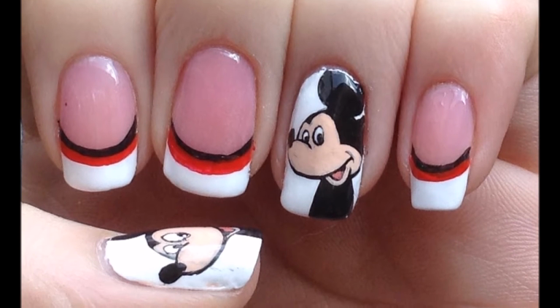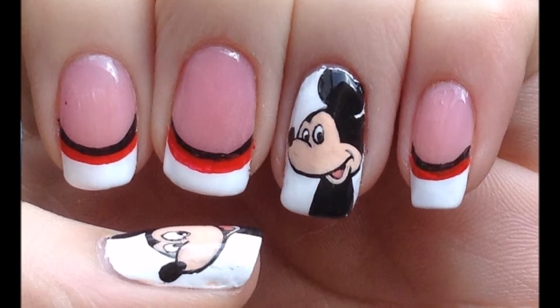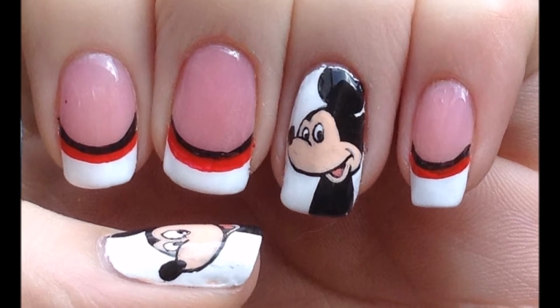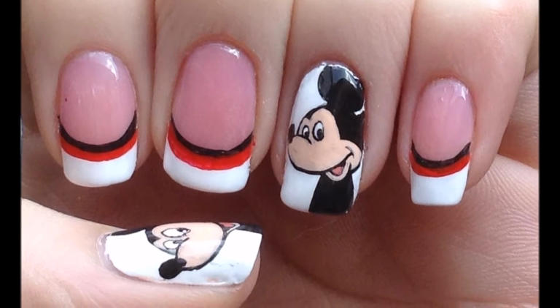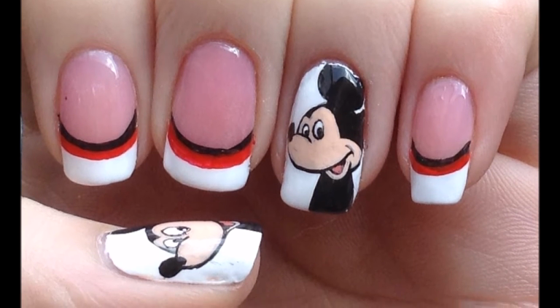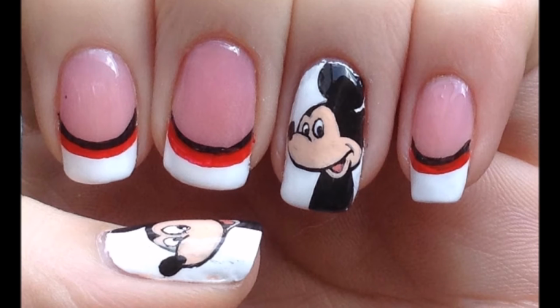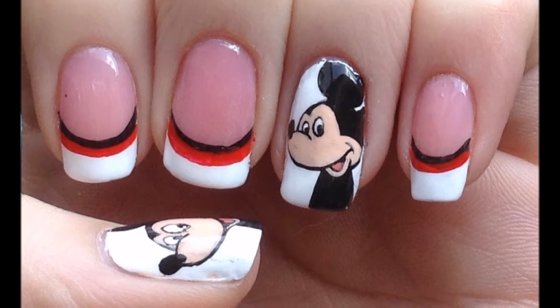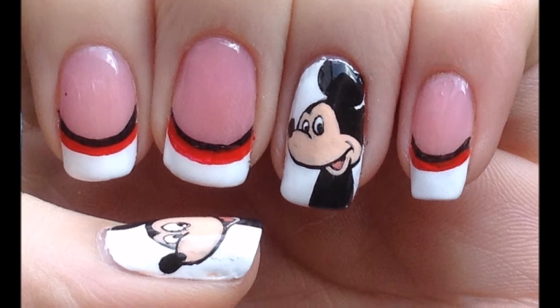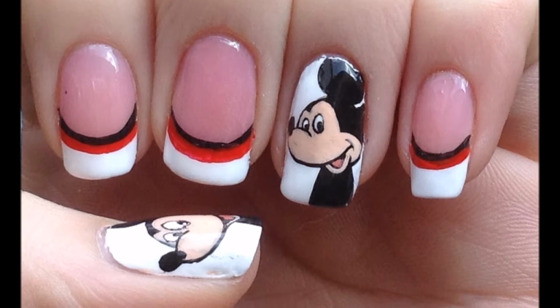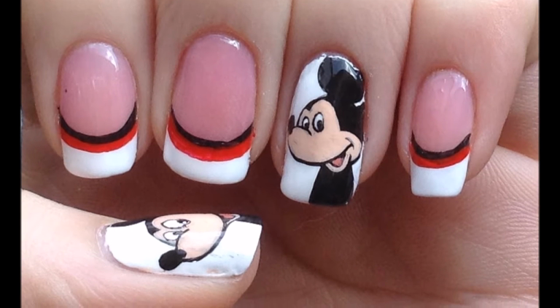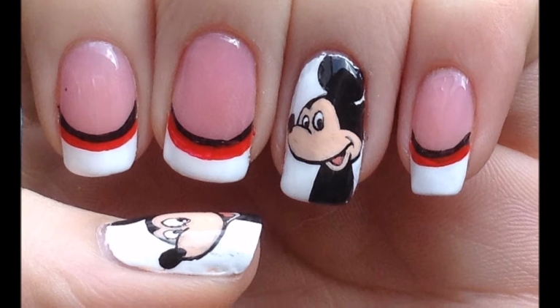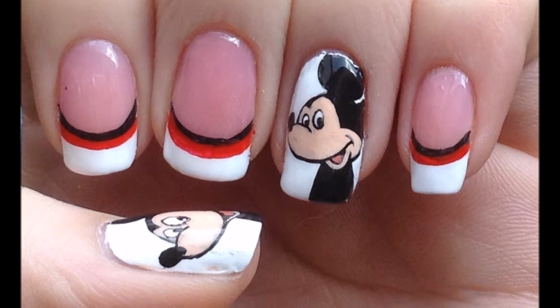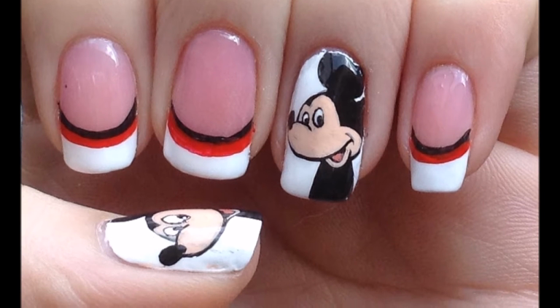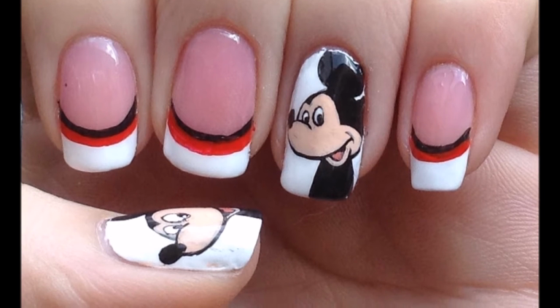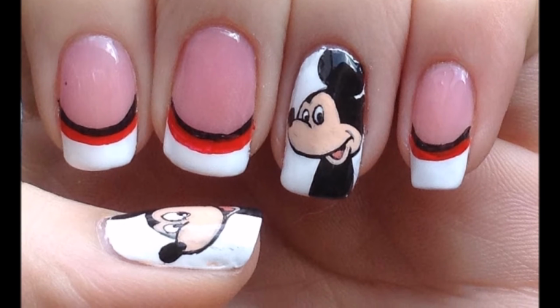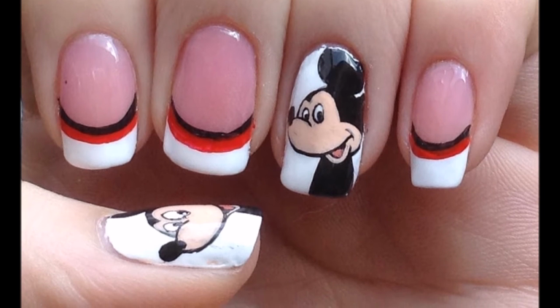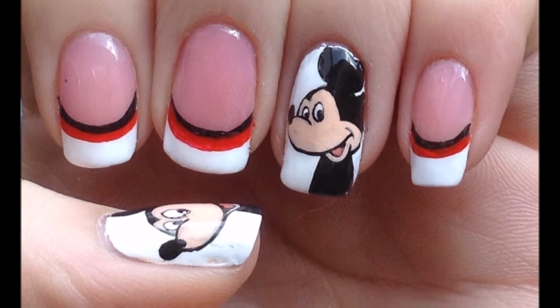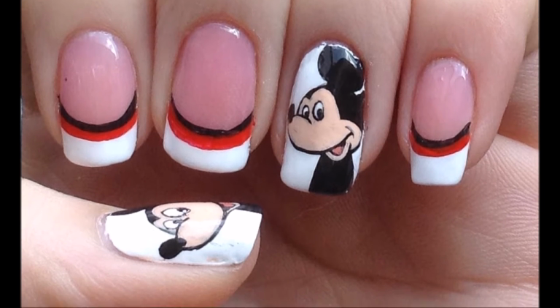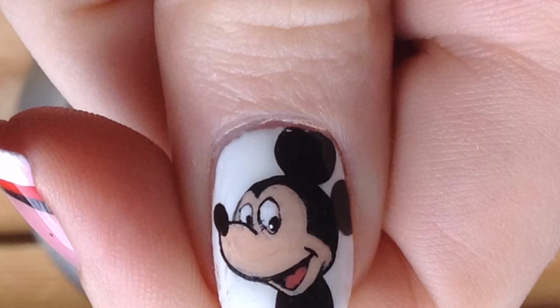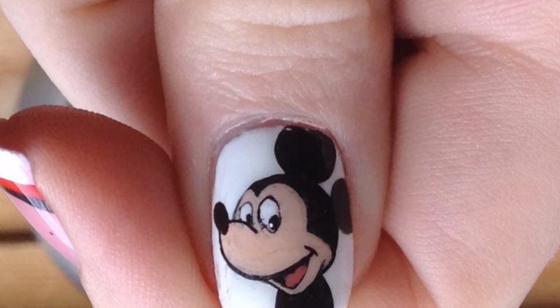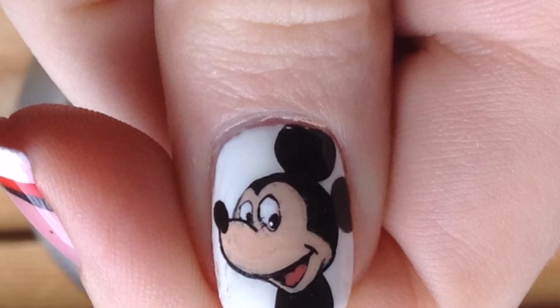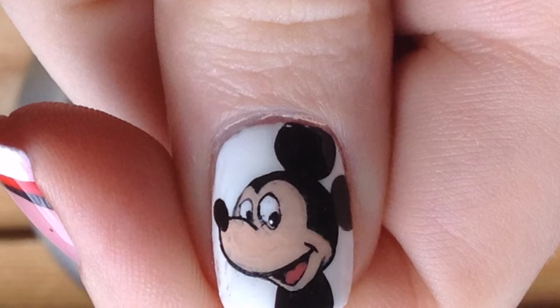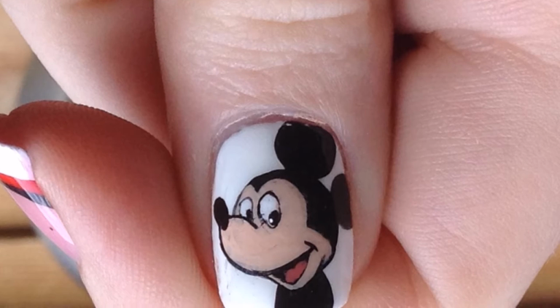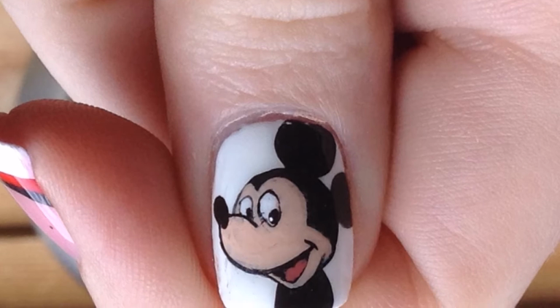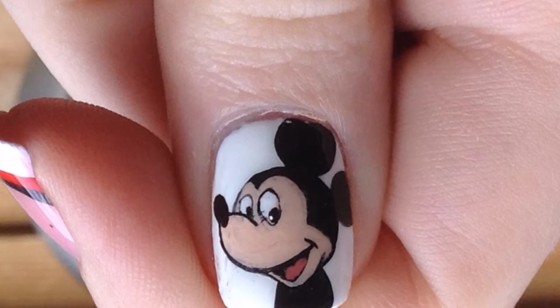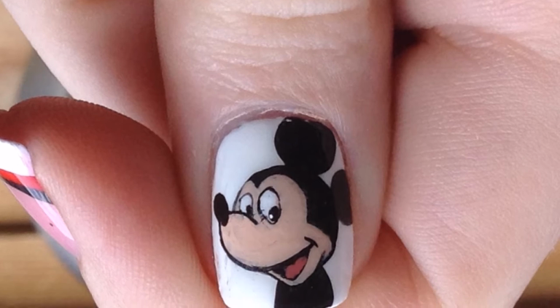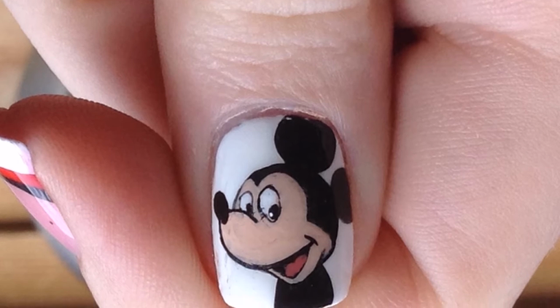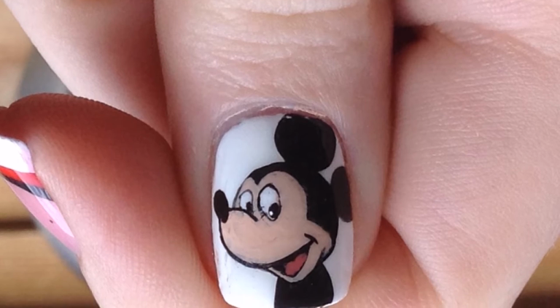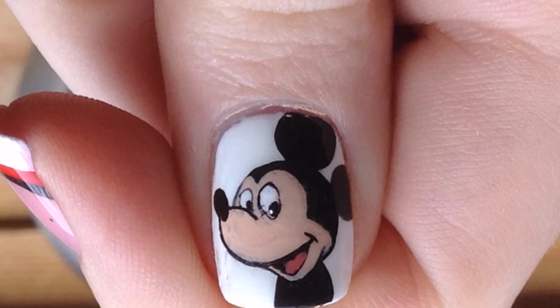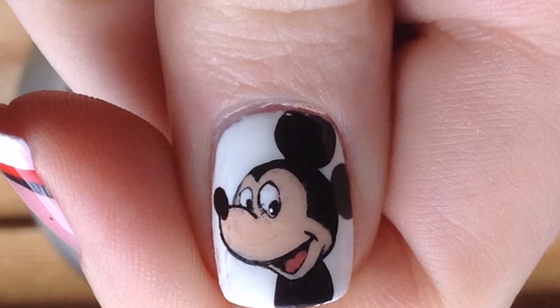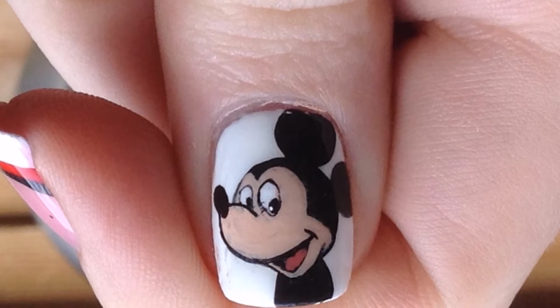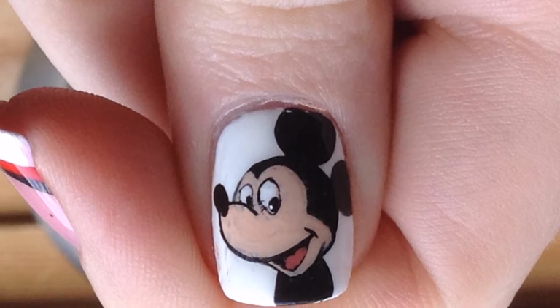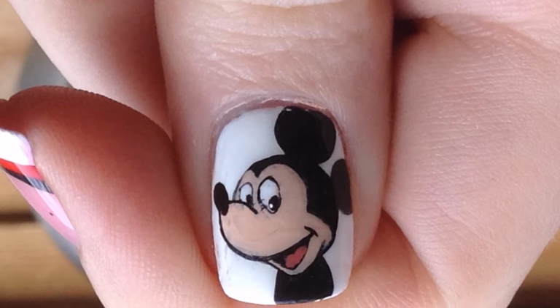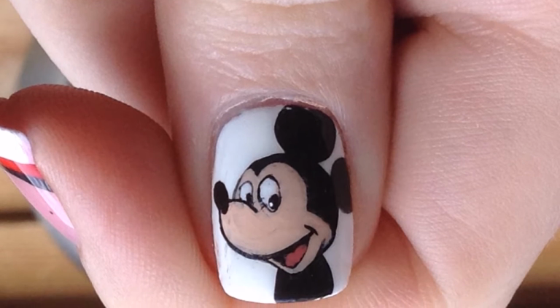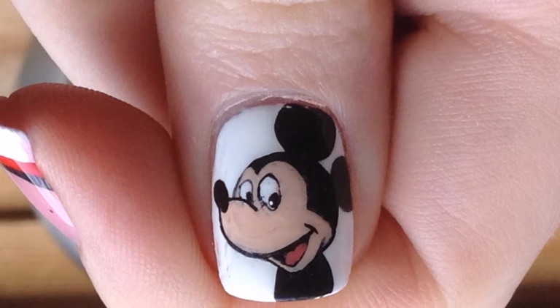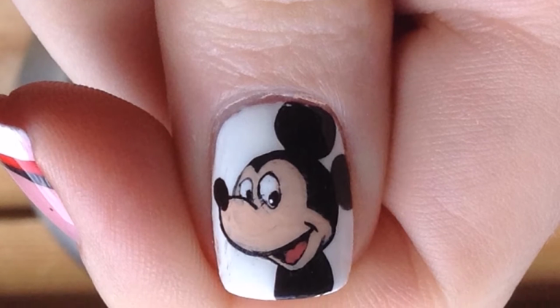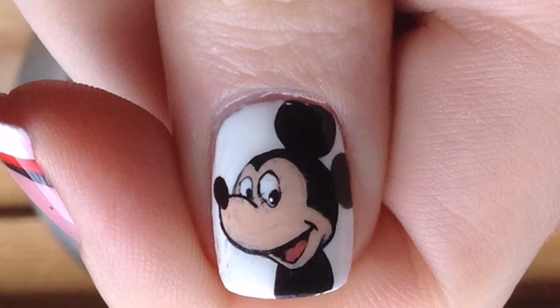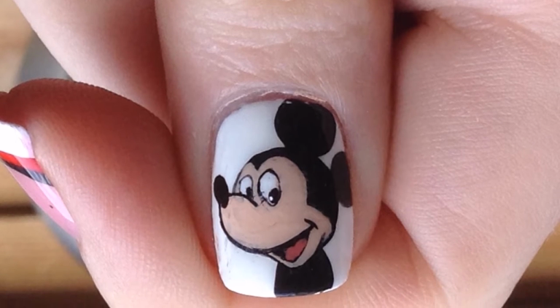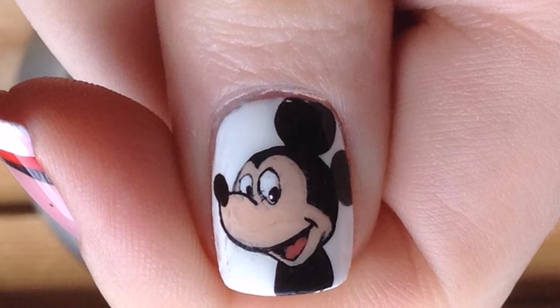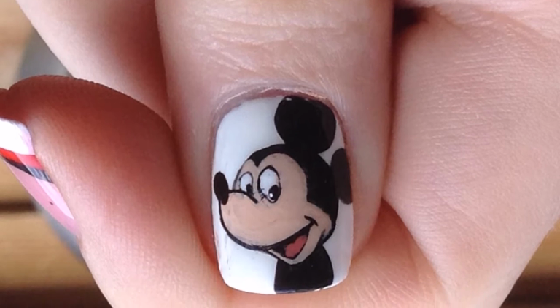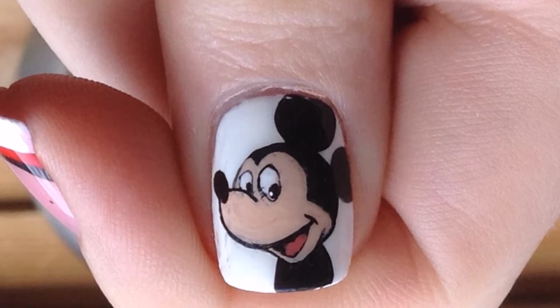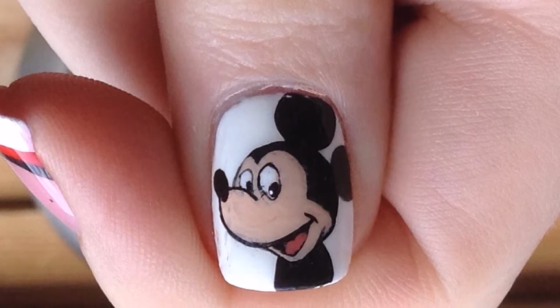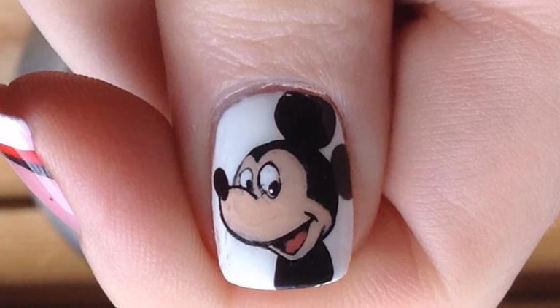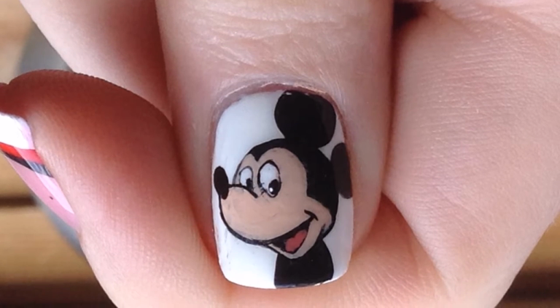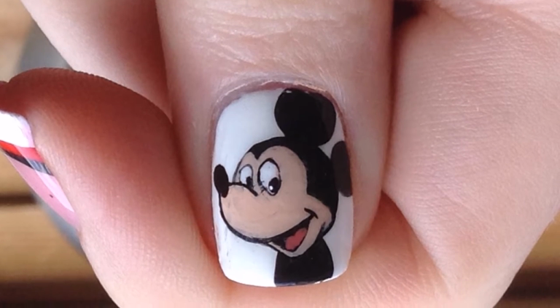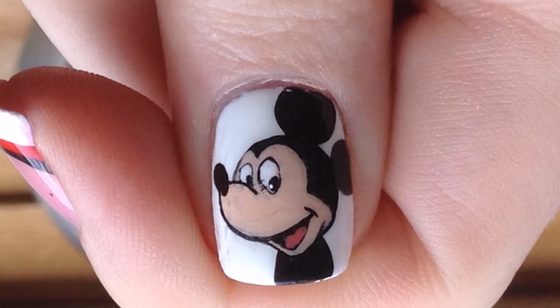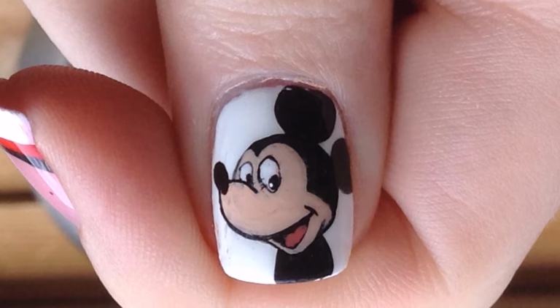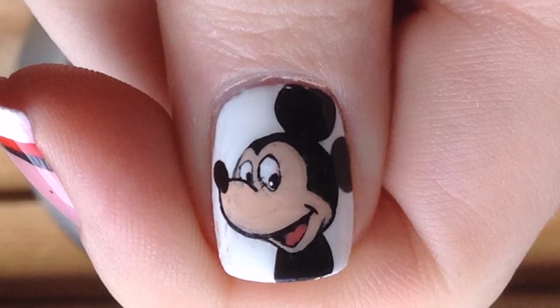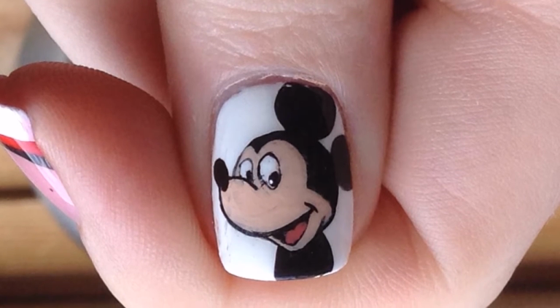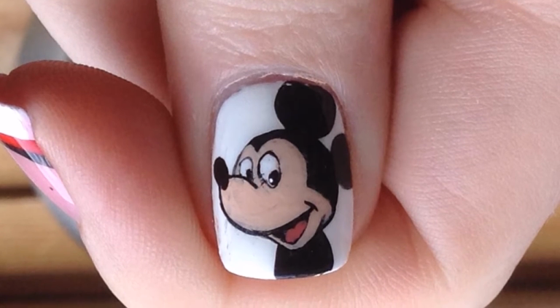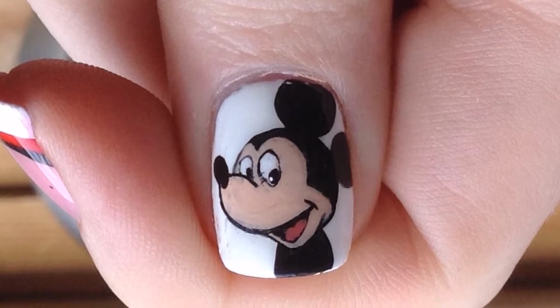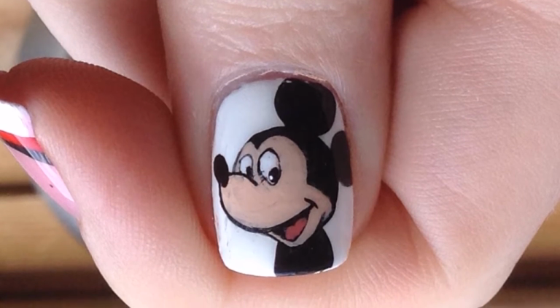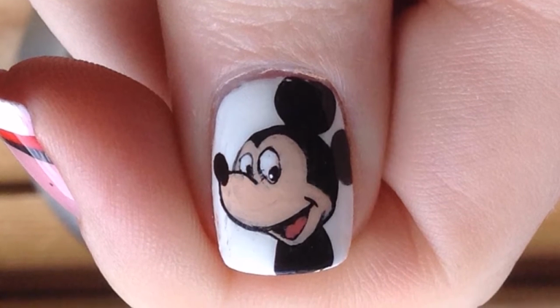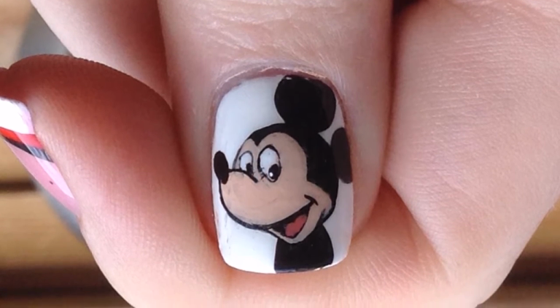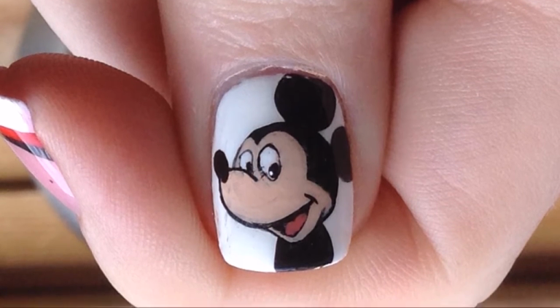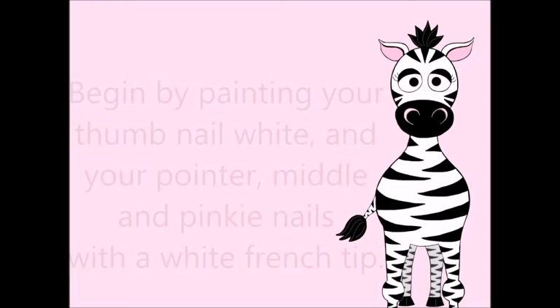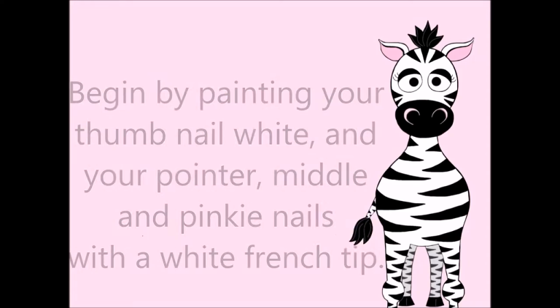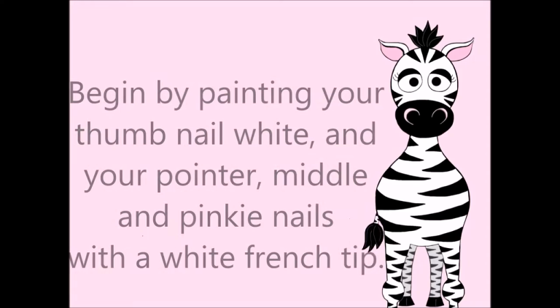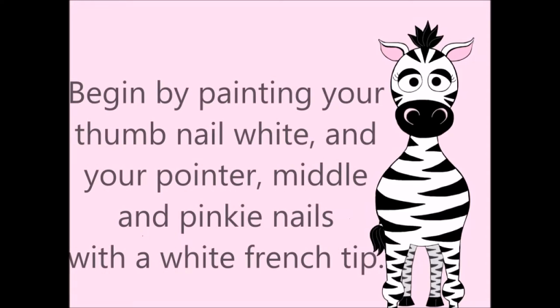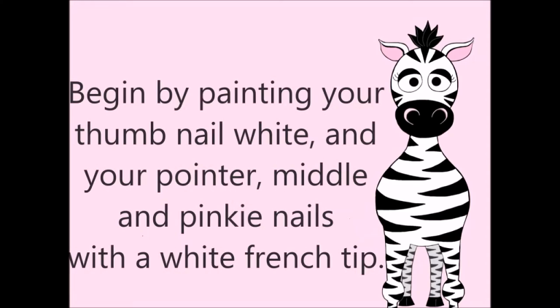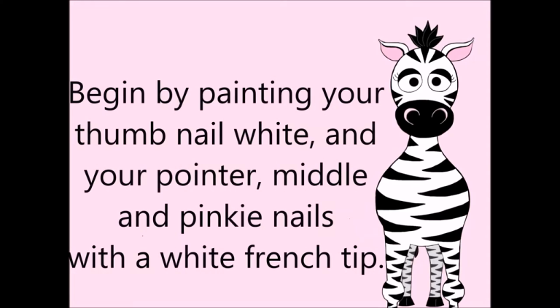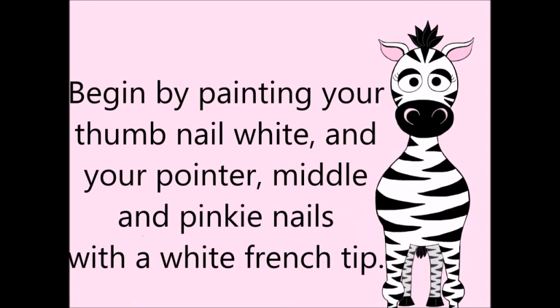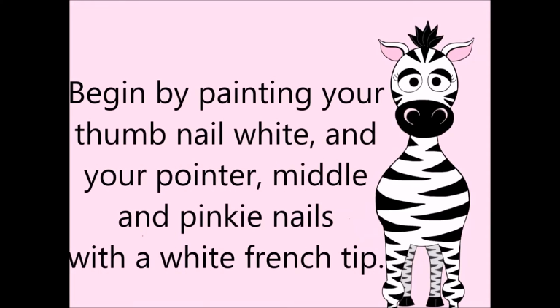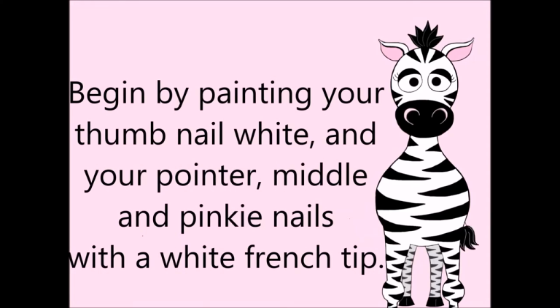Begin by painting your thumb and ring nails white, and your pointer, middle, and pinky nails with a plain white French tip.